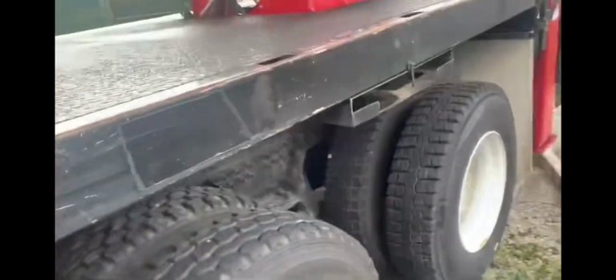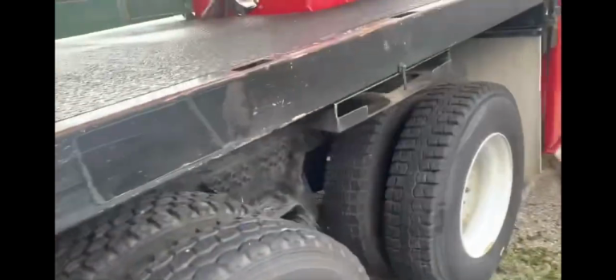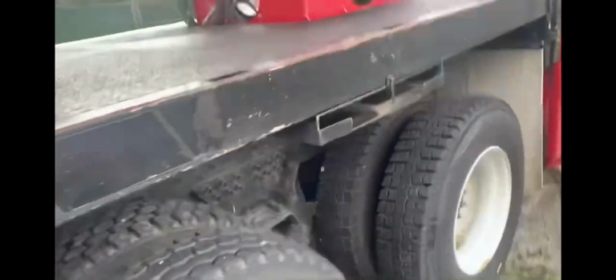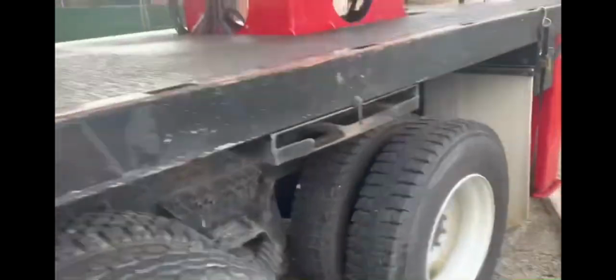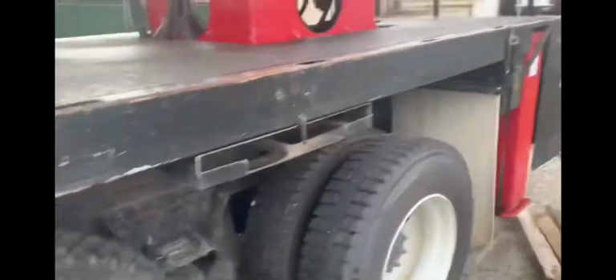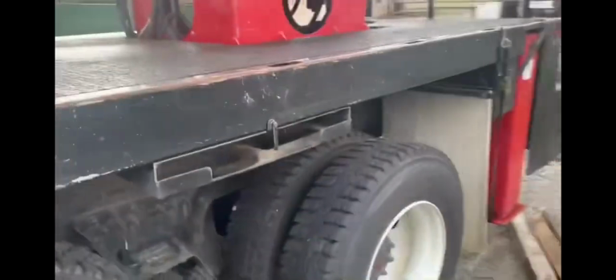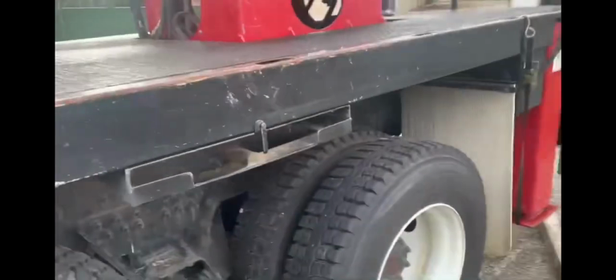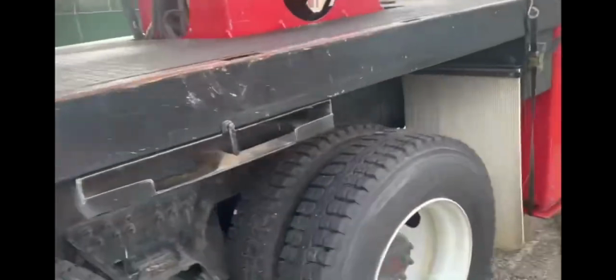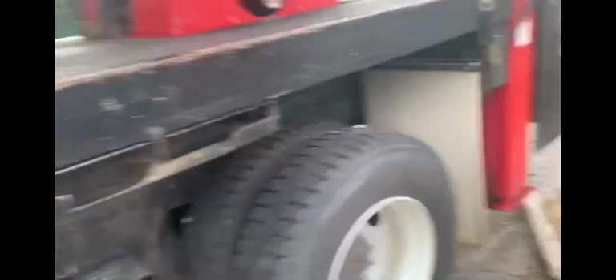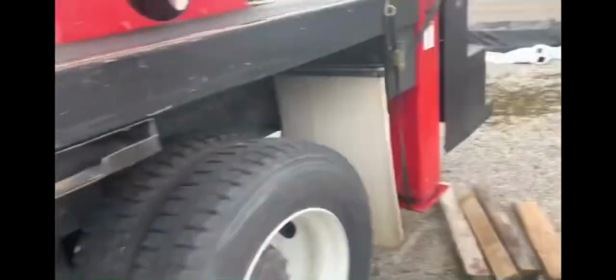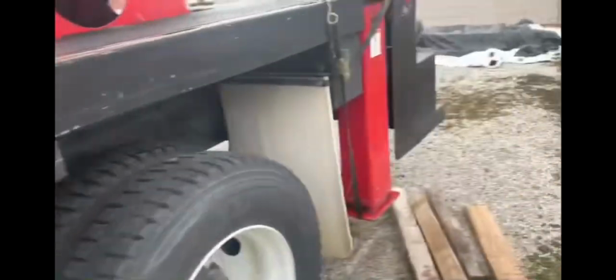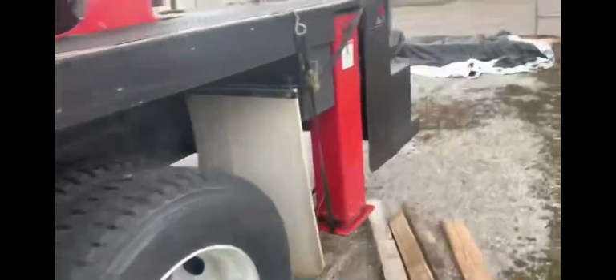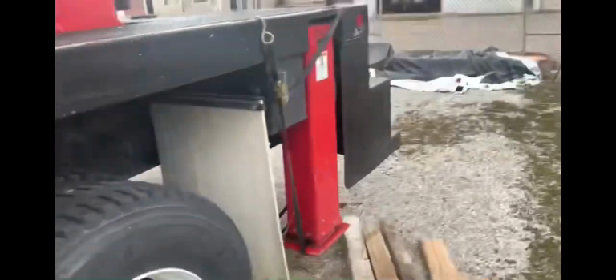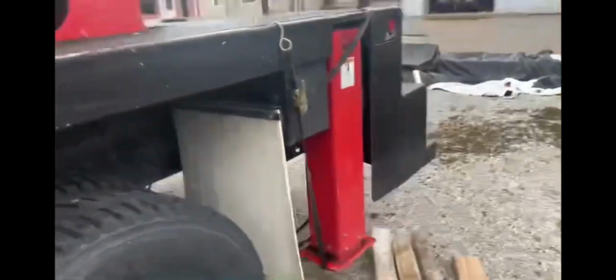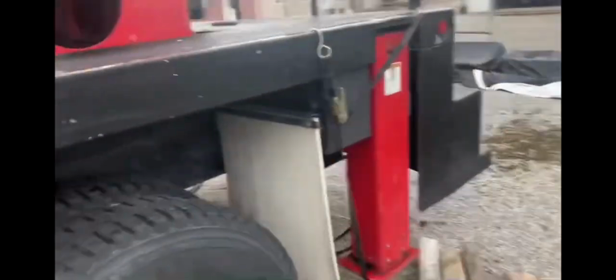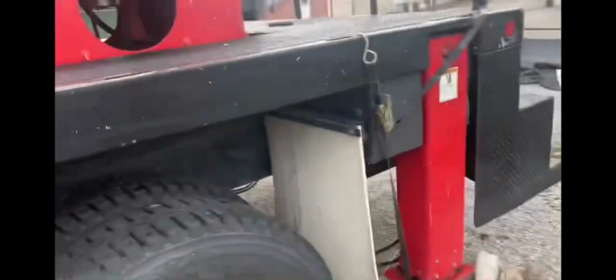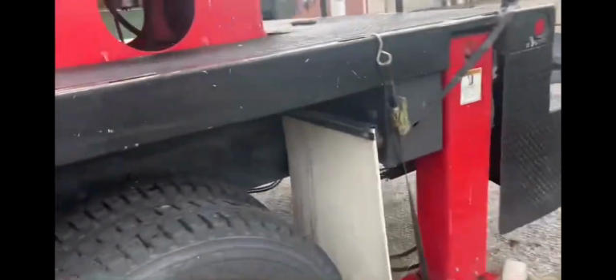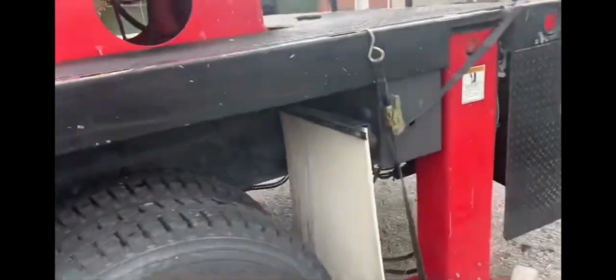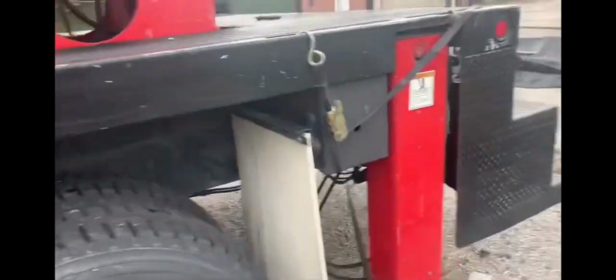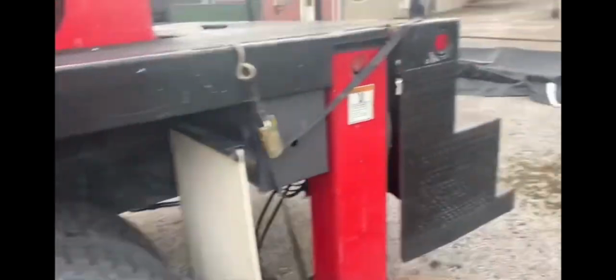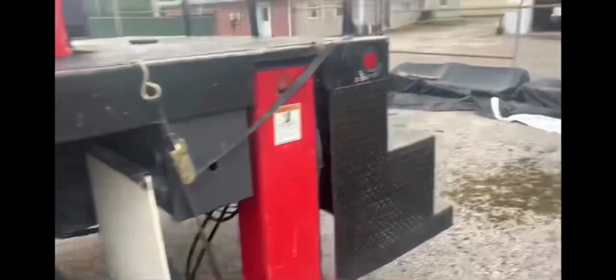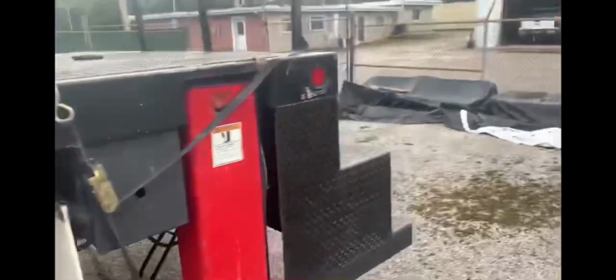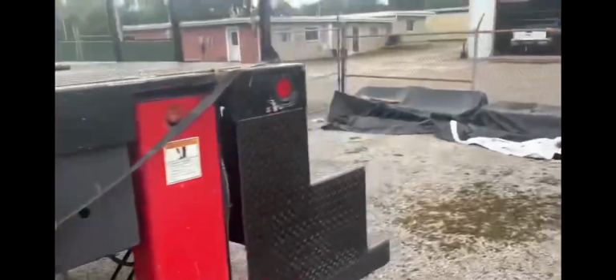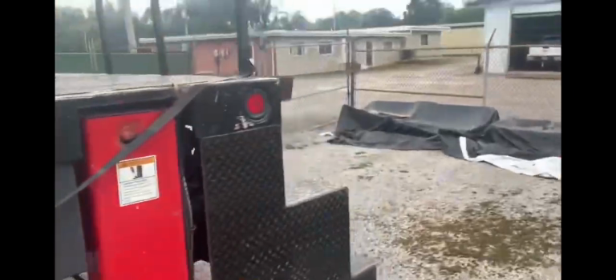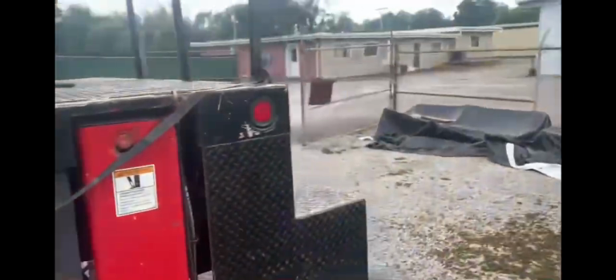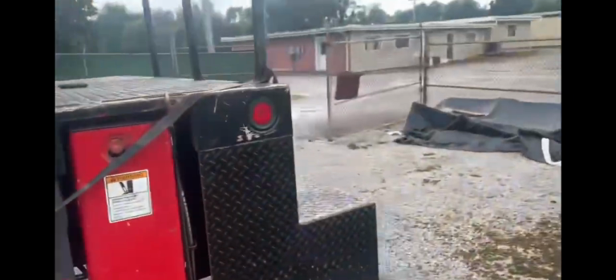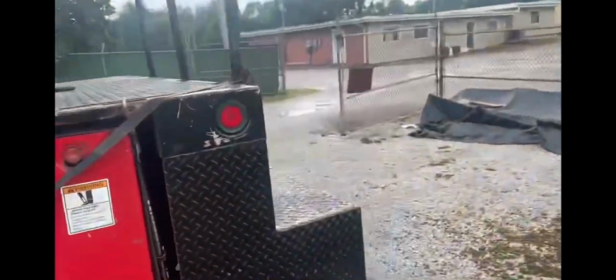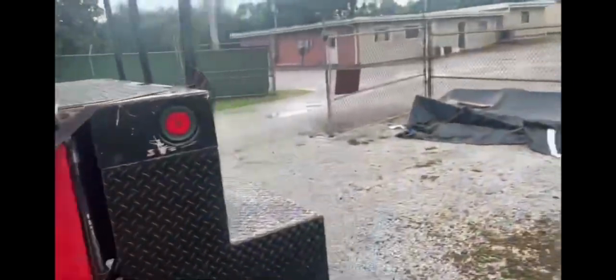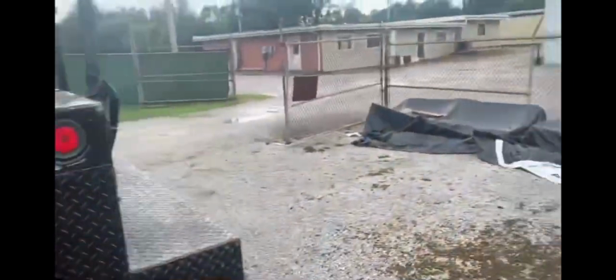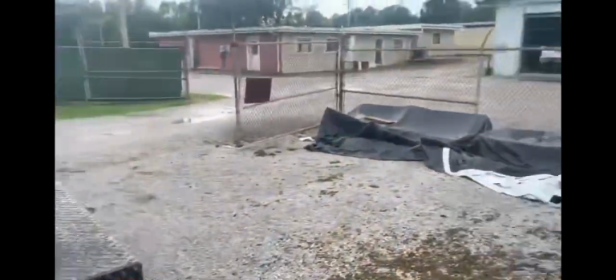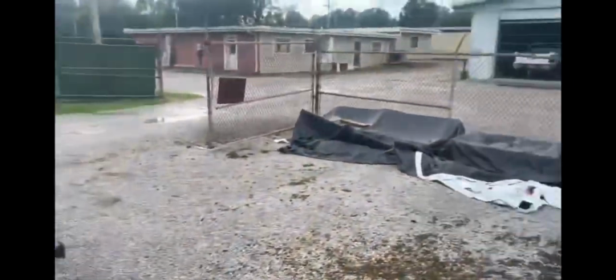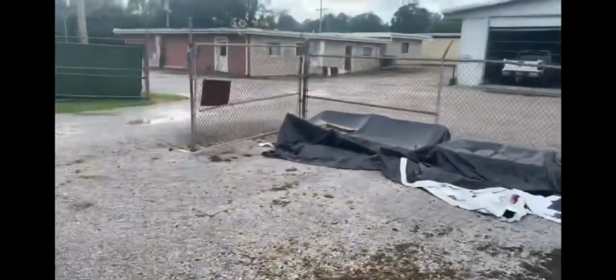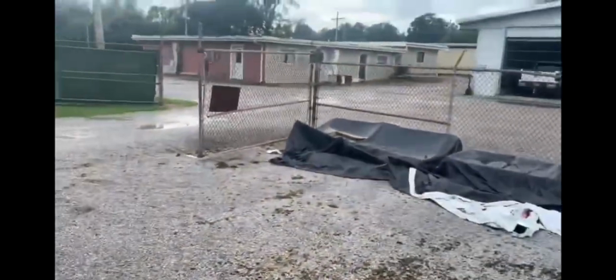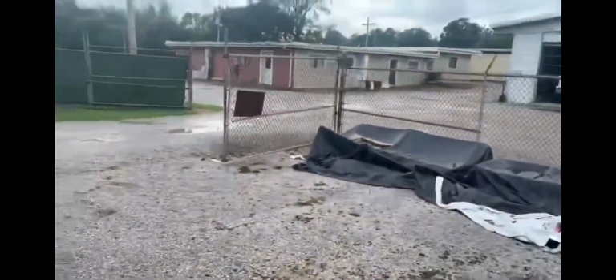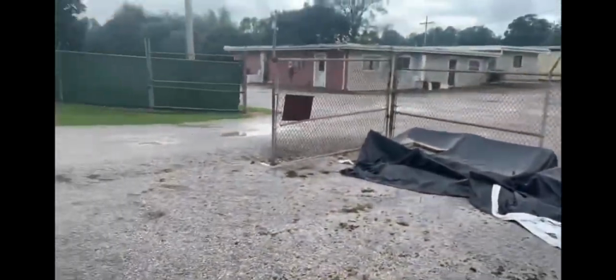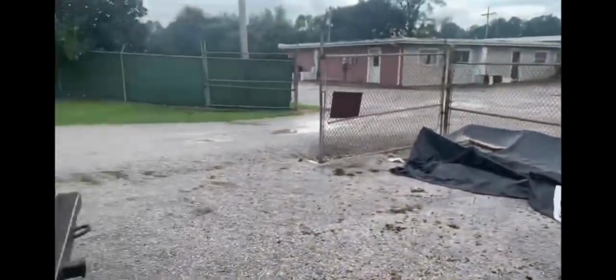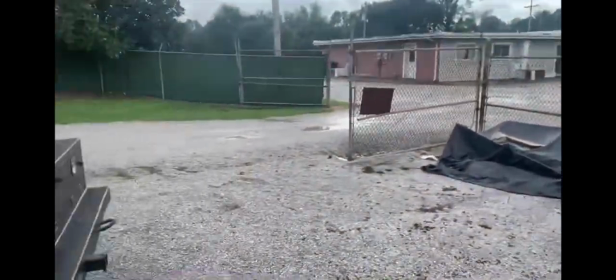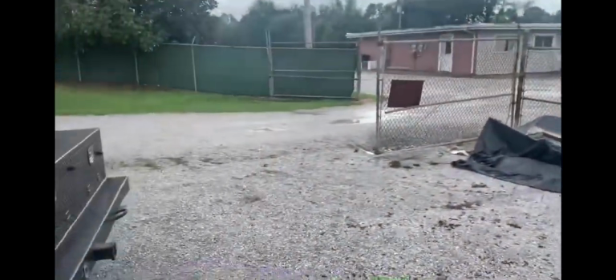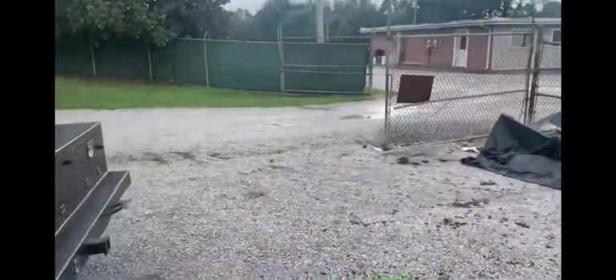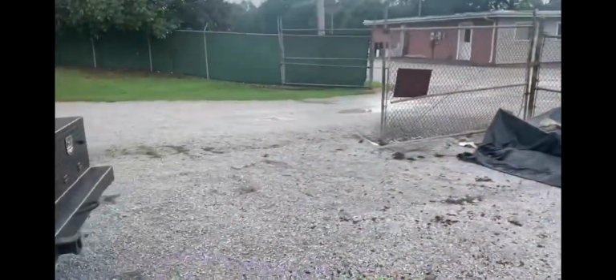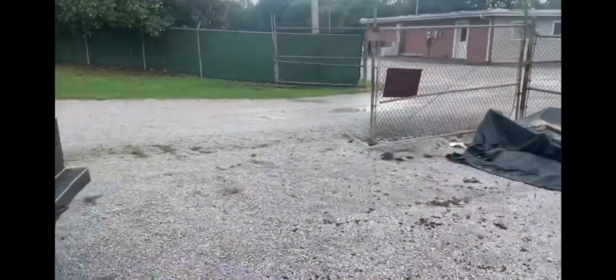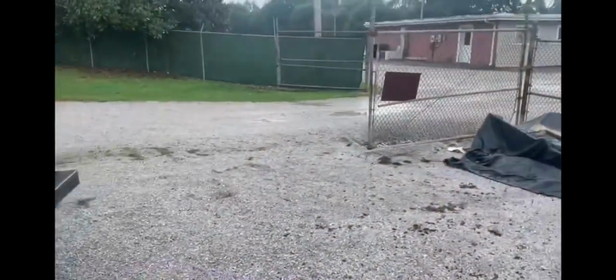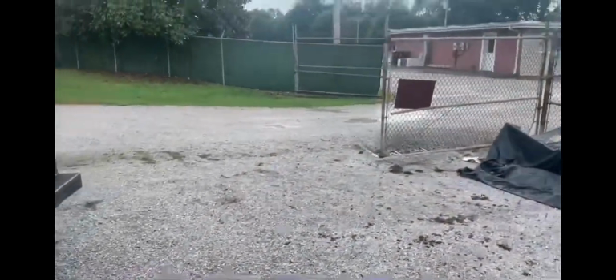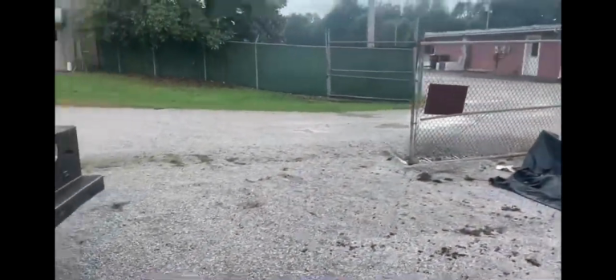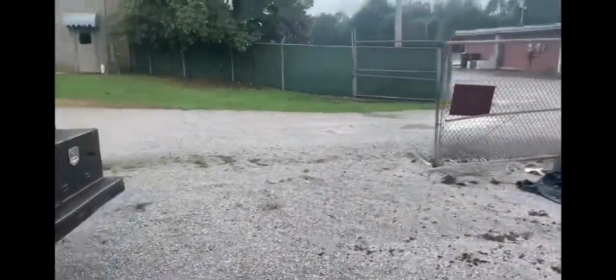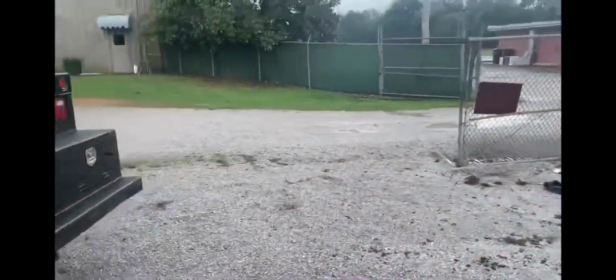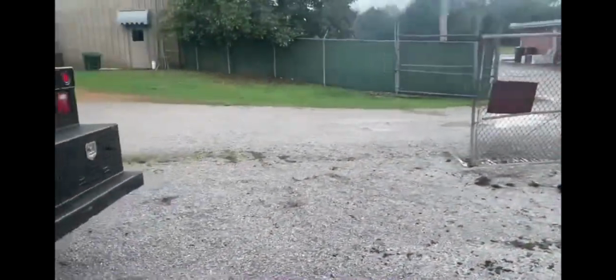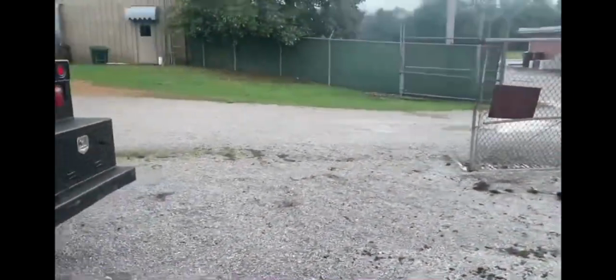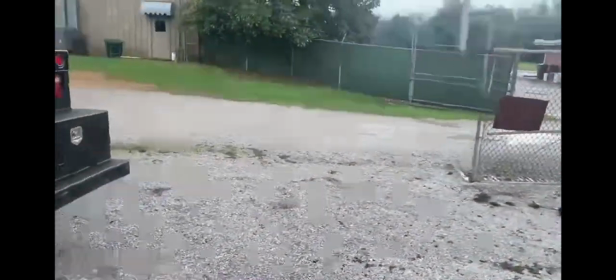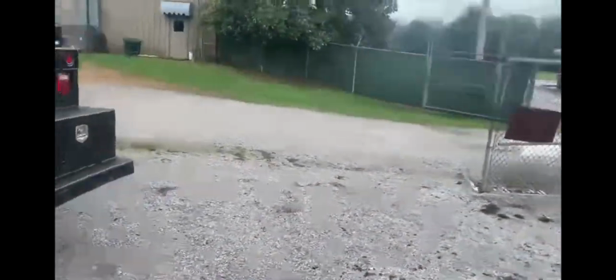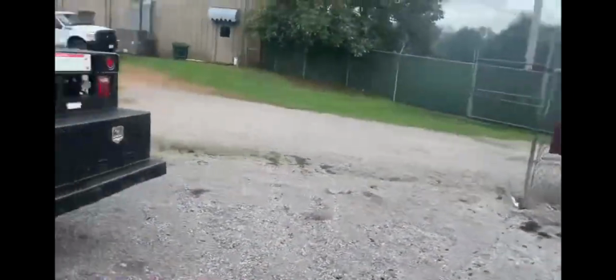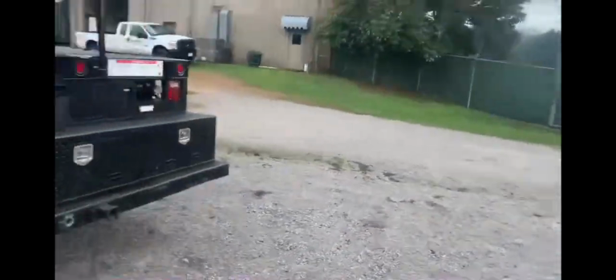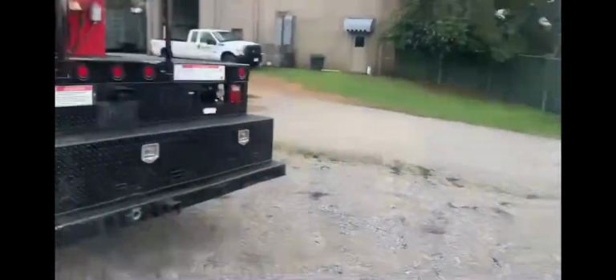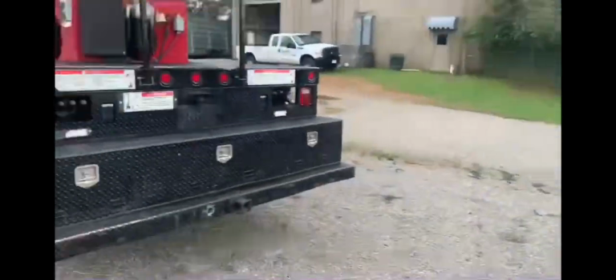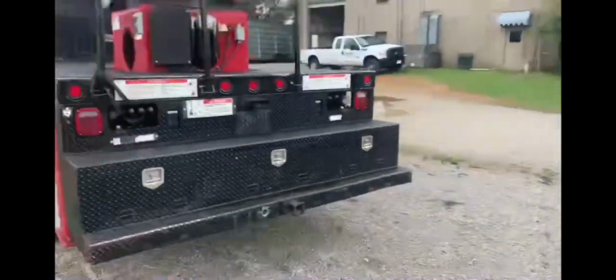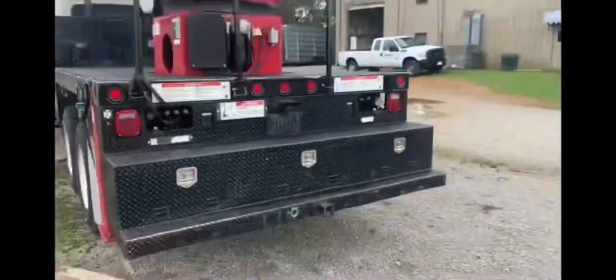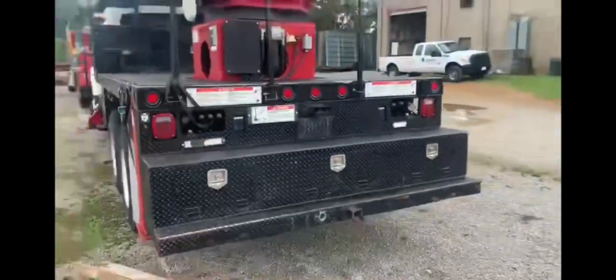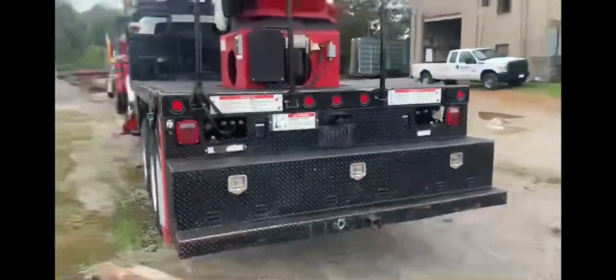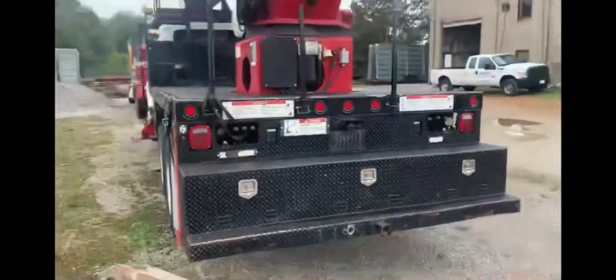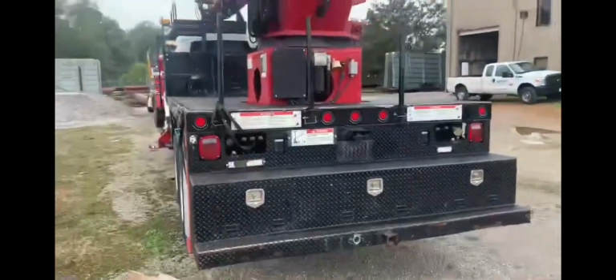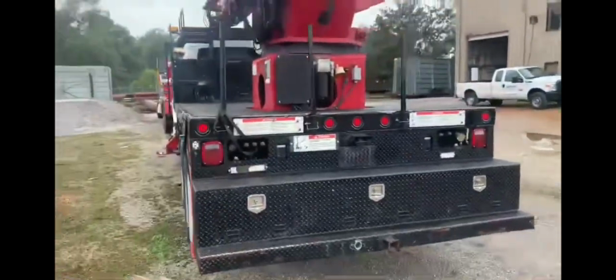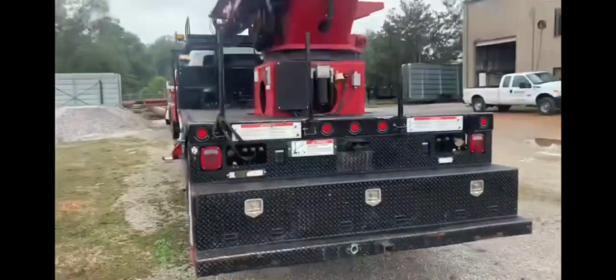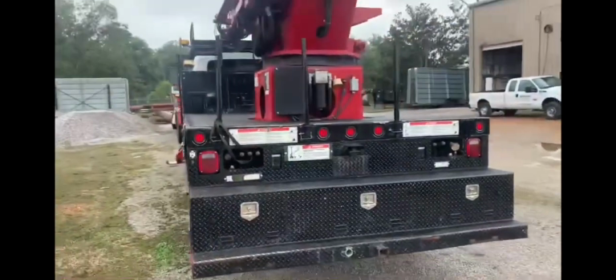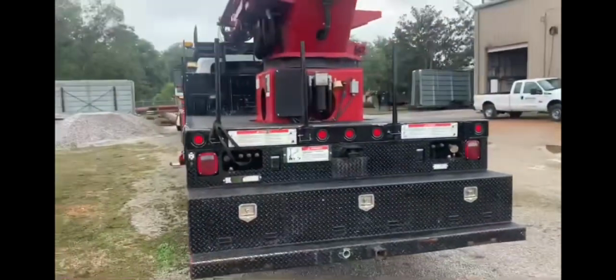I'll also have to tap into the air brakes because this is an air brake vehicle, to release the air brakes so we're able to tow it.